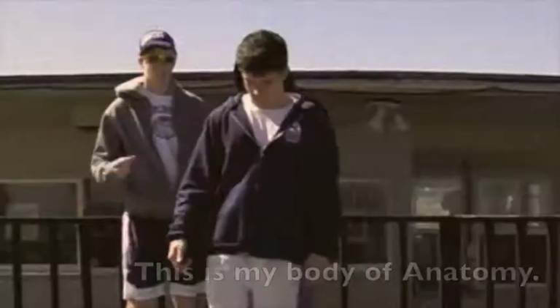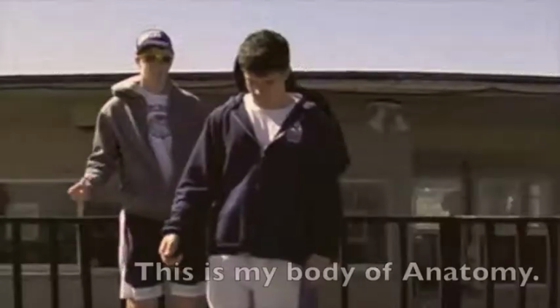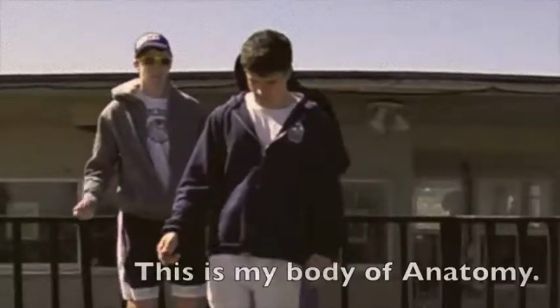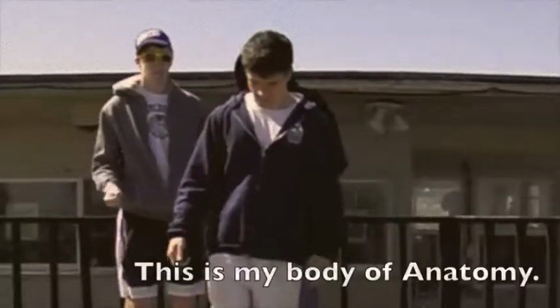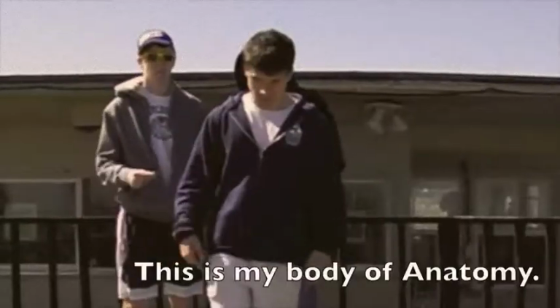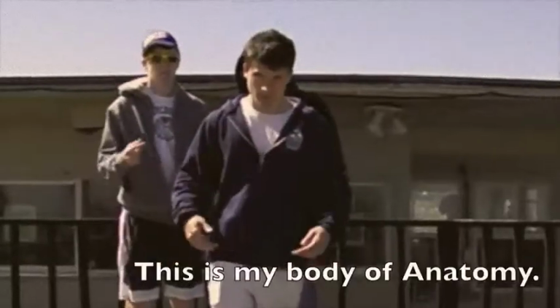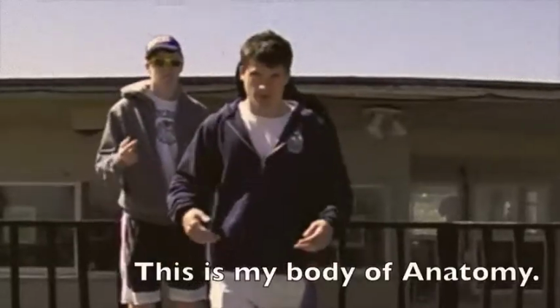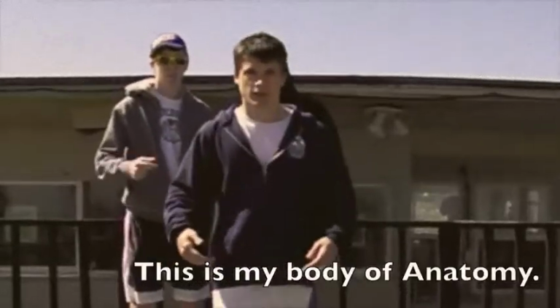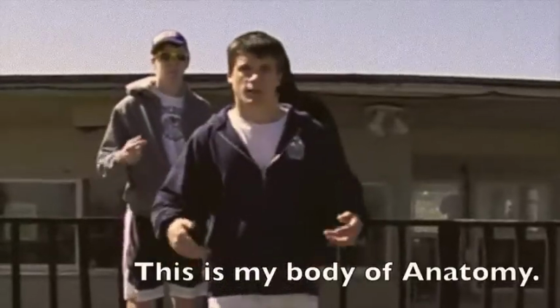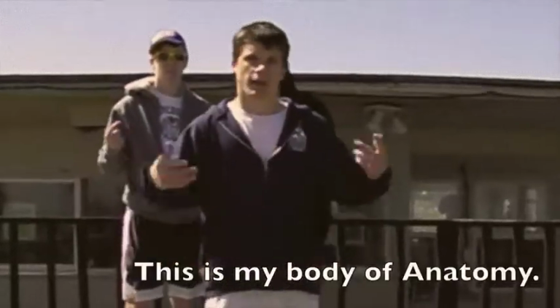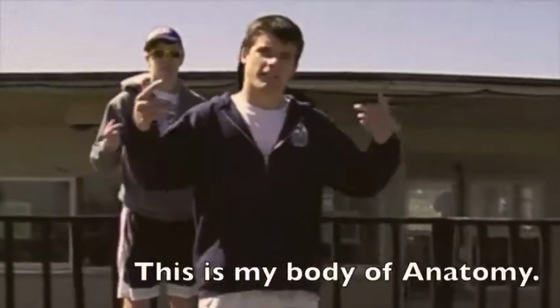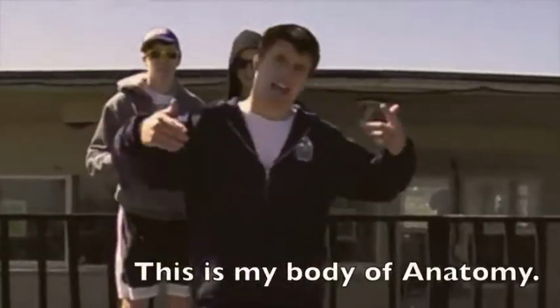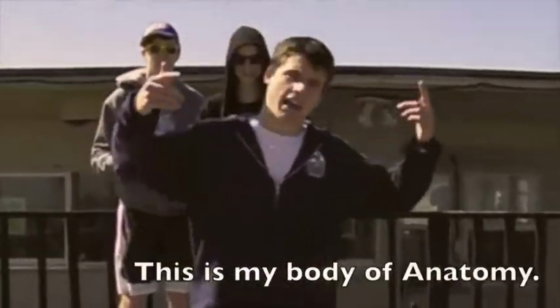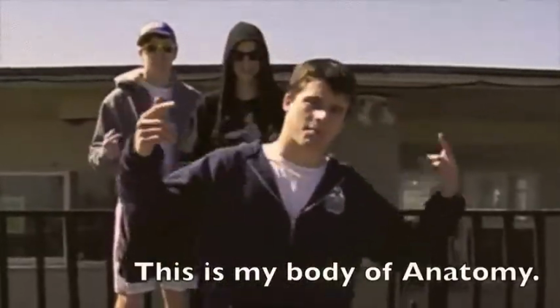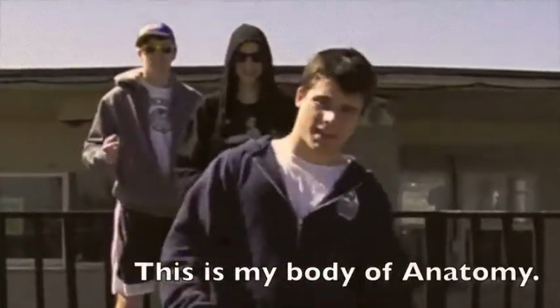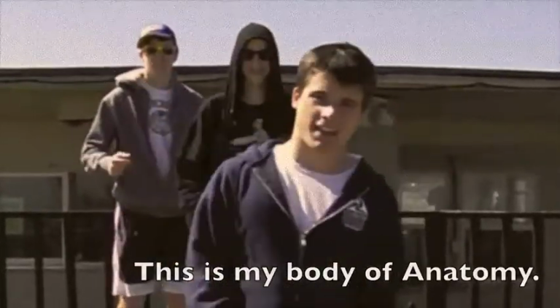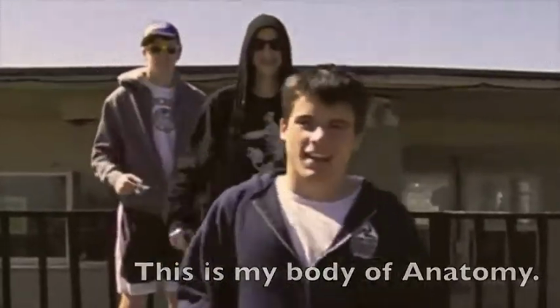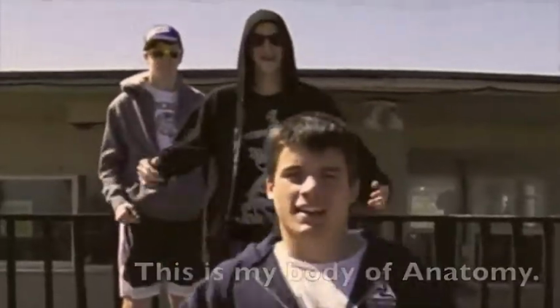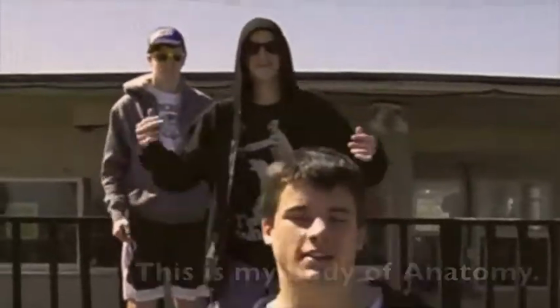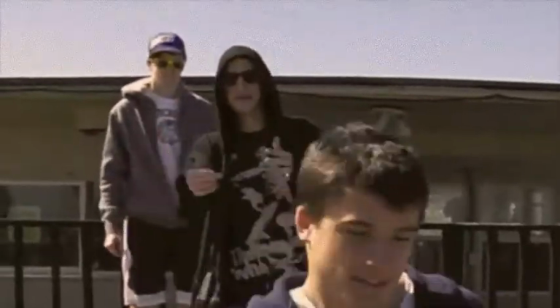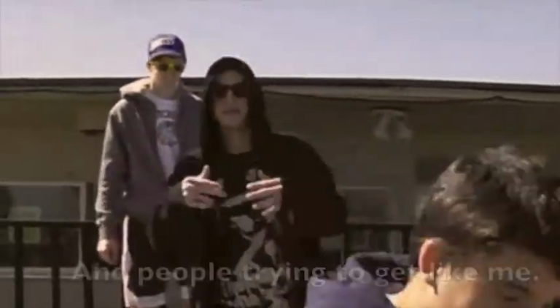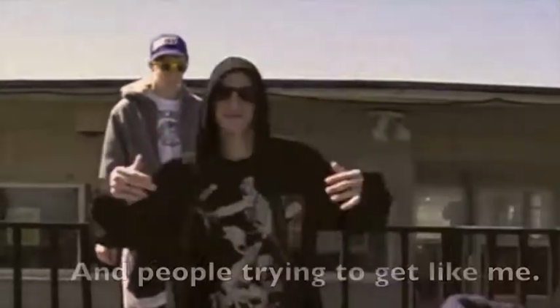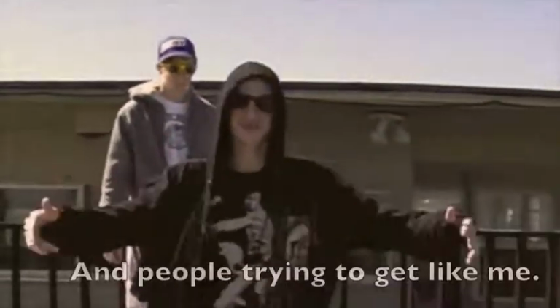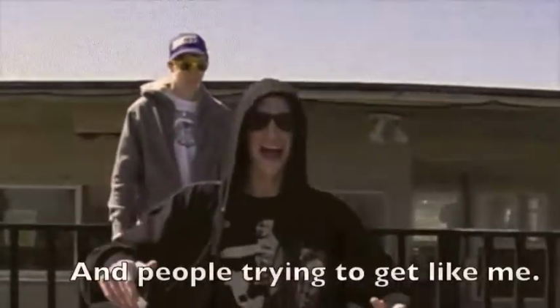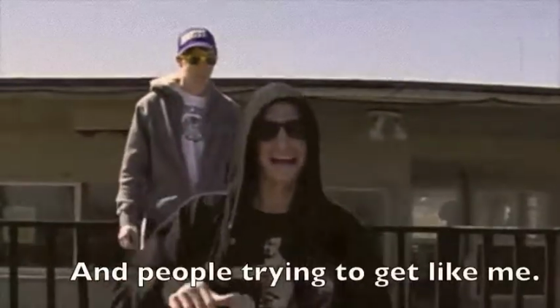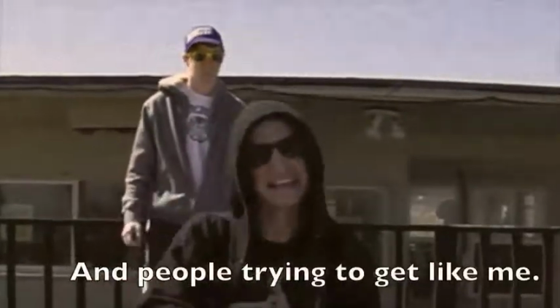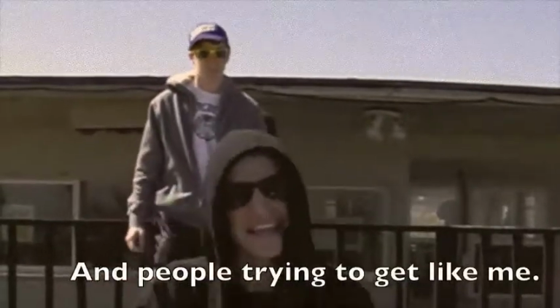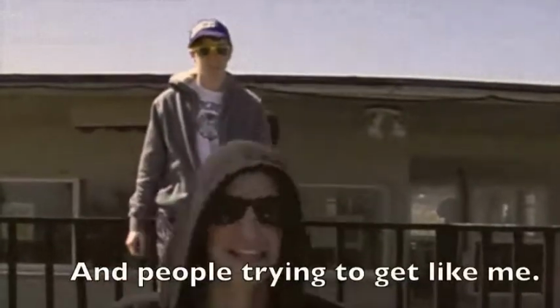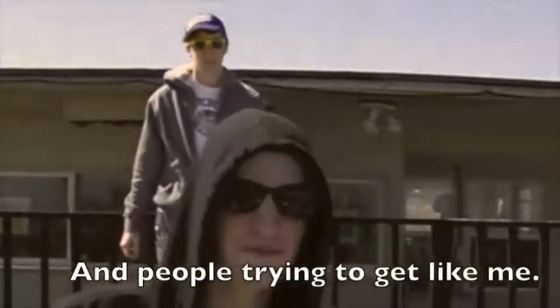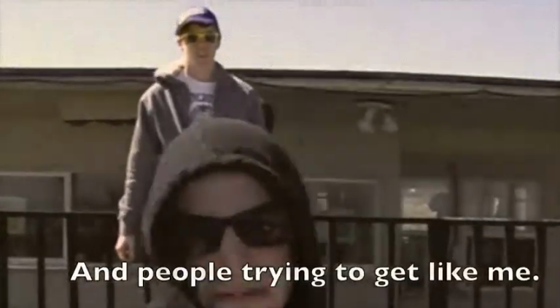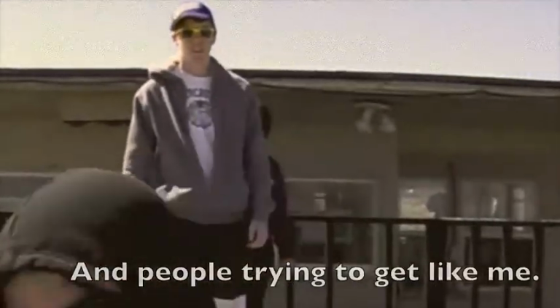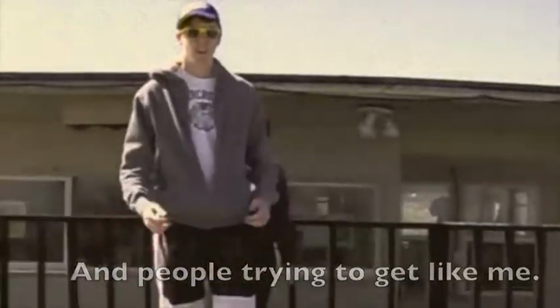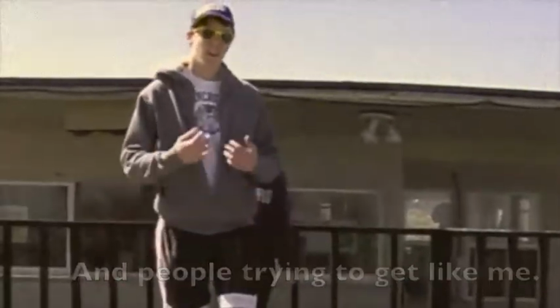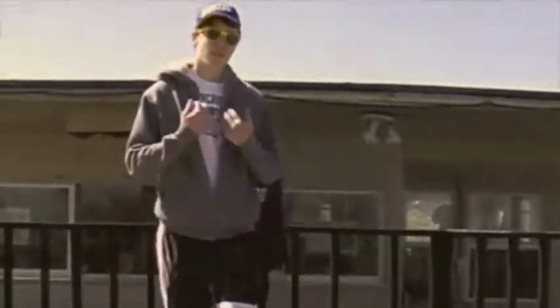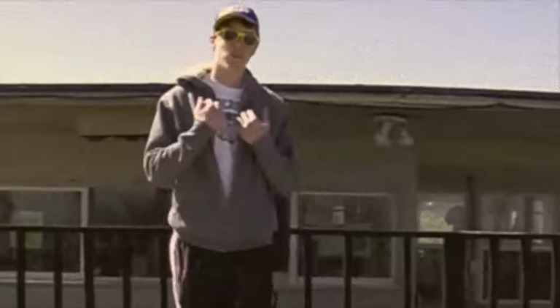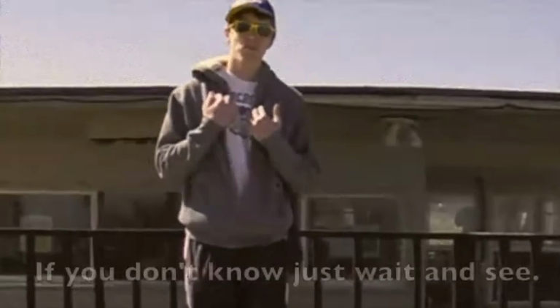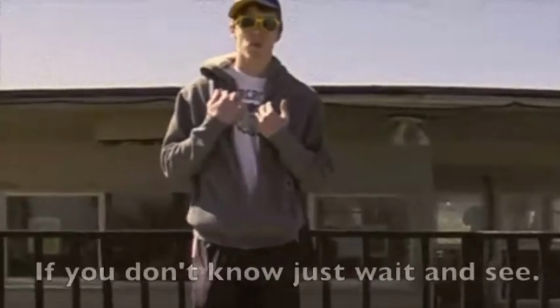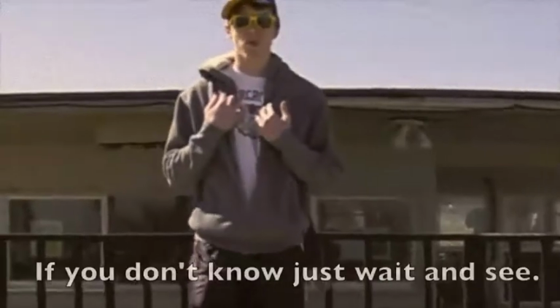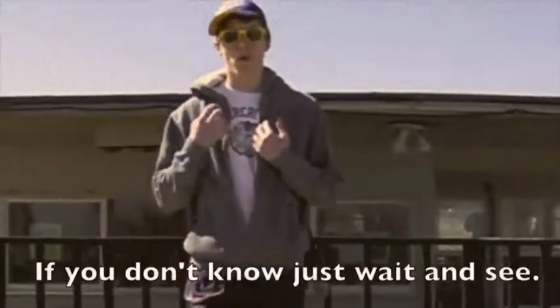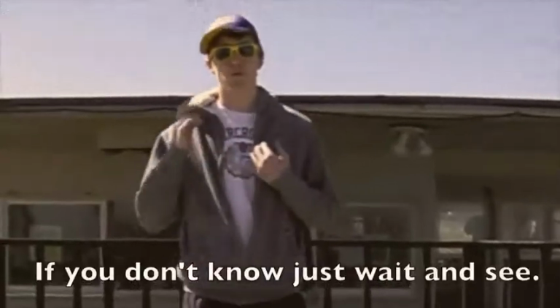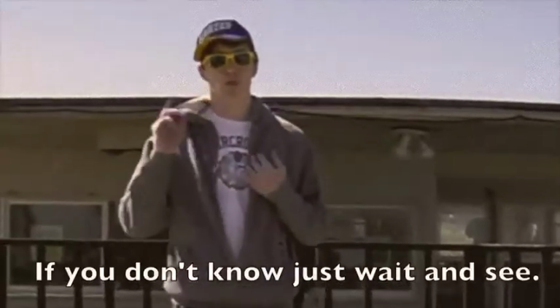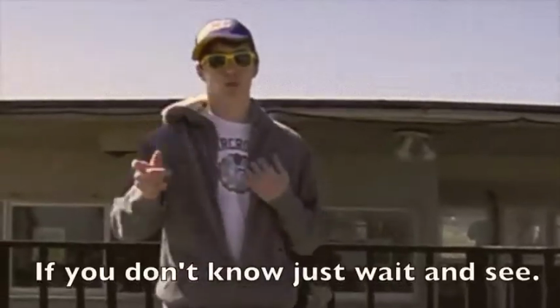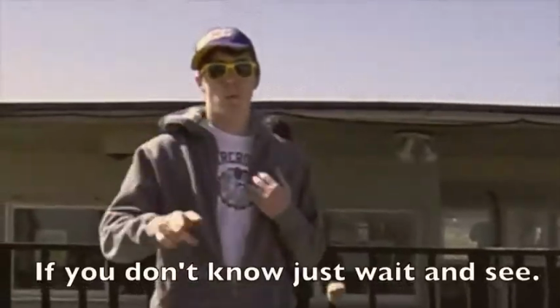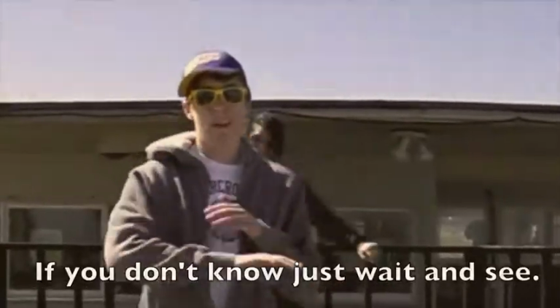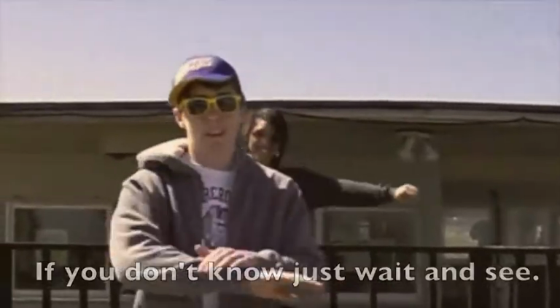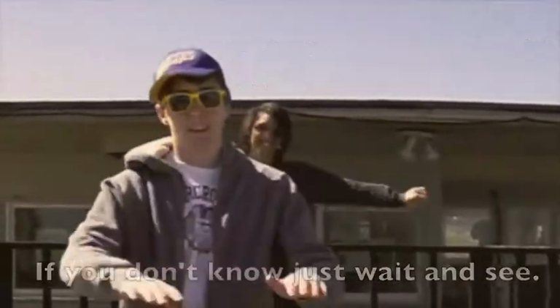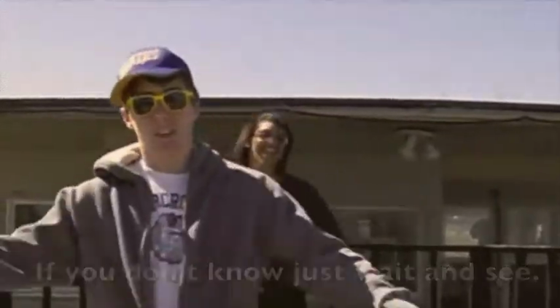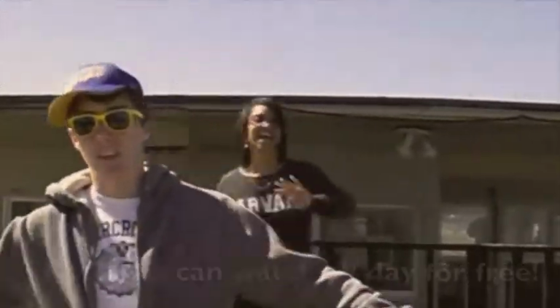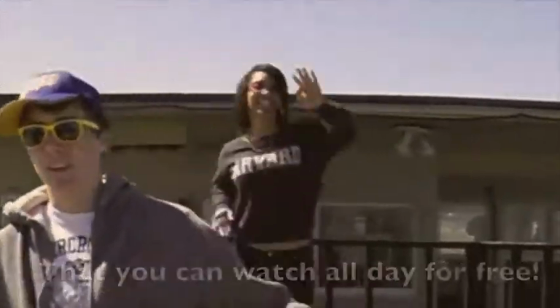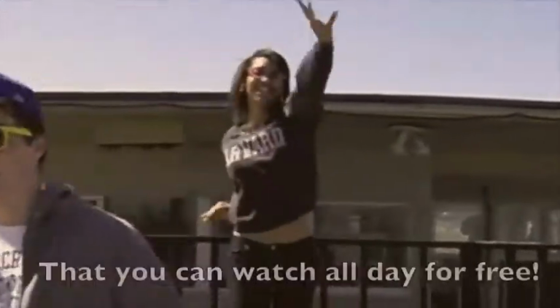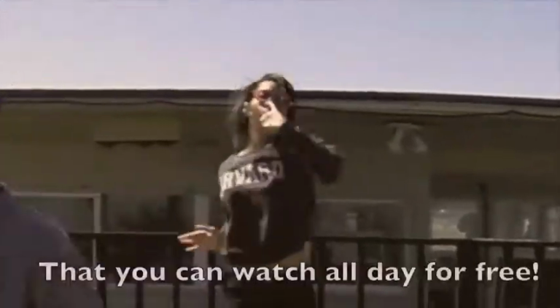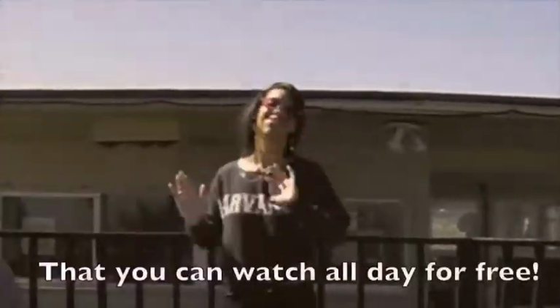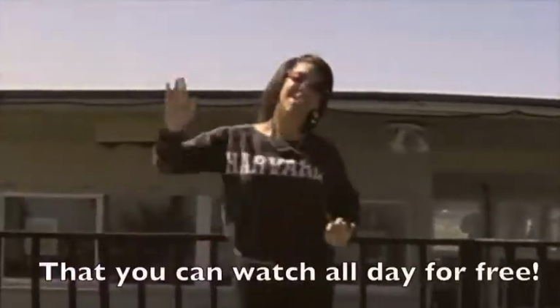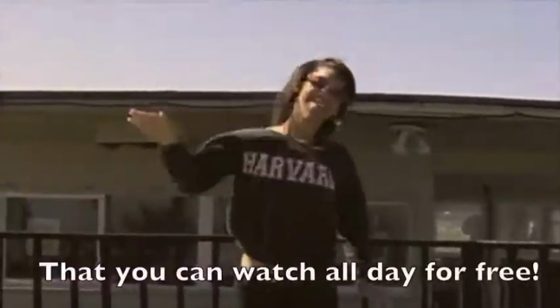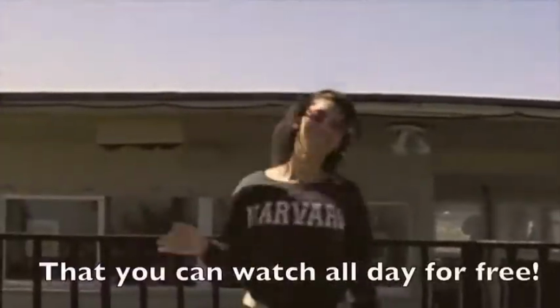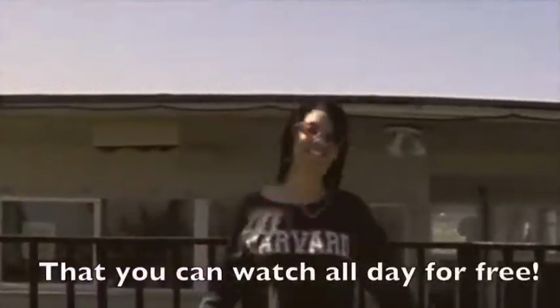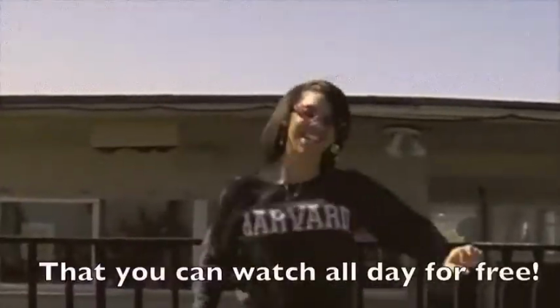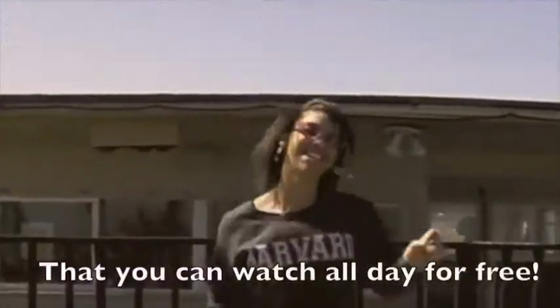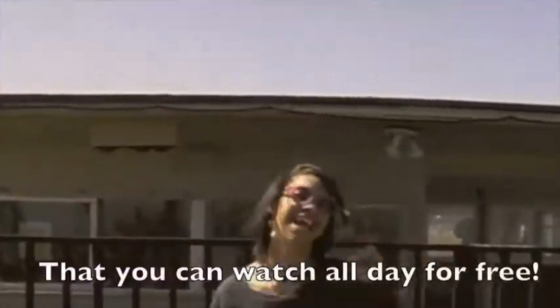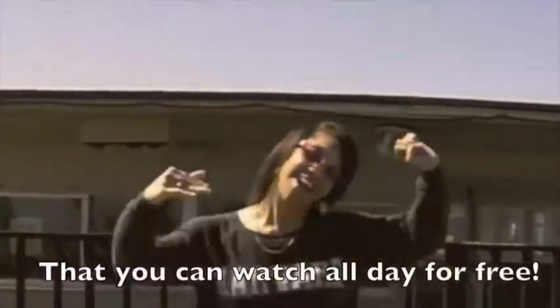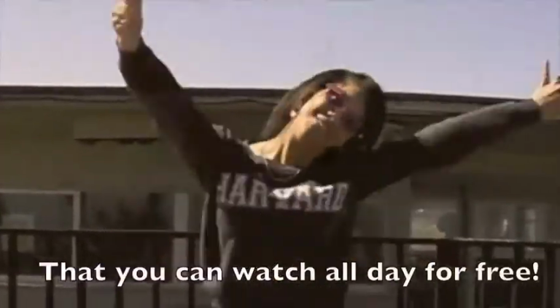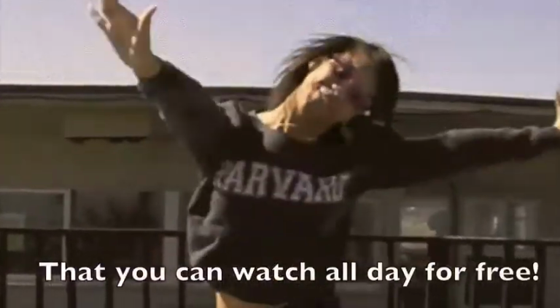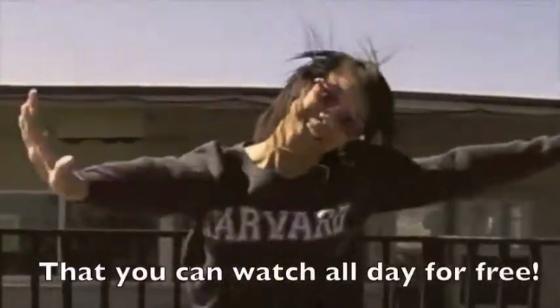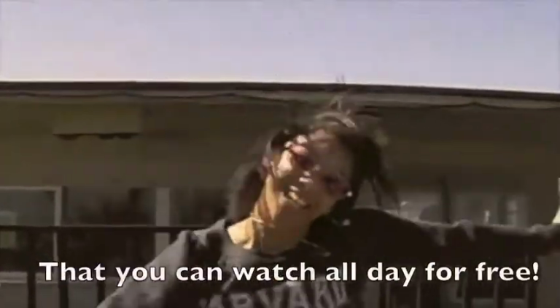This is my body, anatomy, and people trying to get like me. If you don't know, just wait and see — that you can watch all day for free!